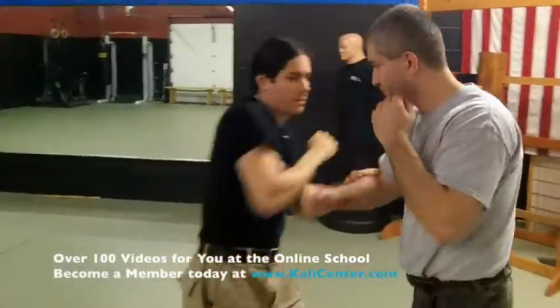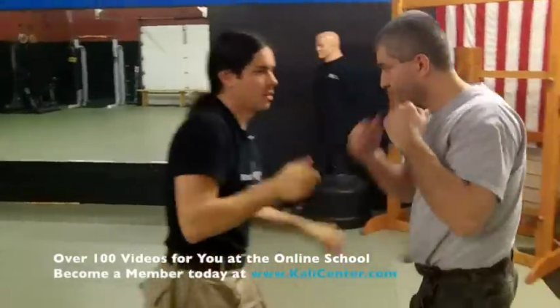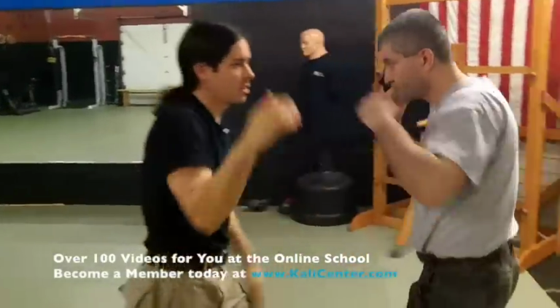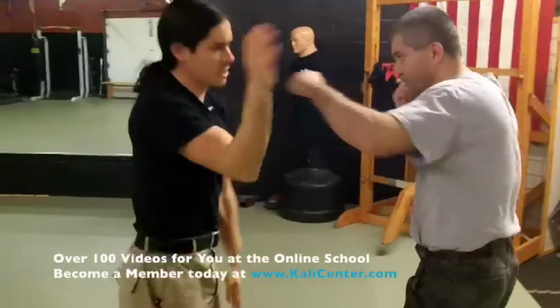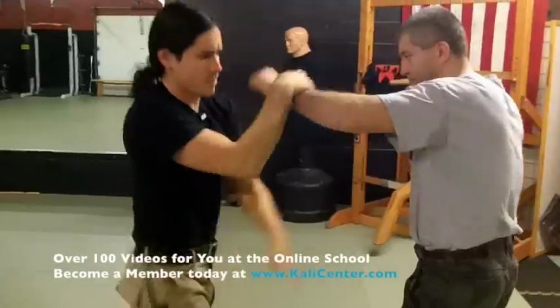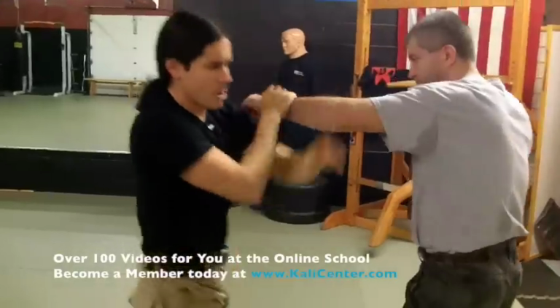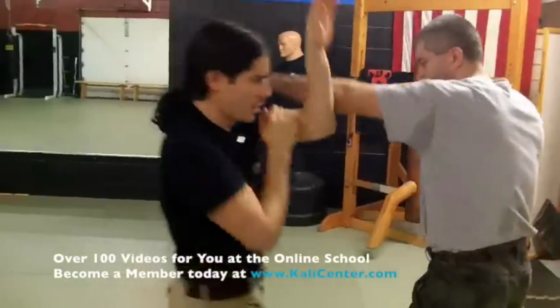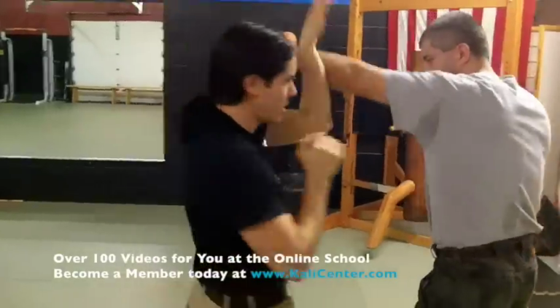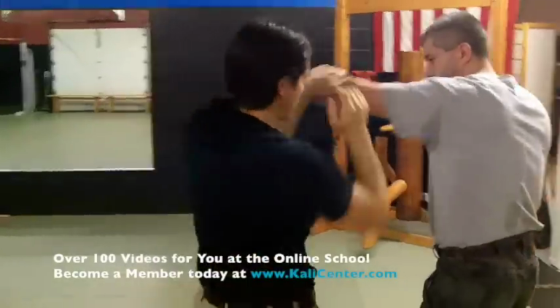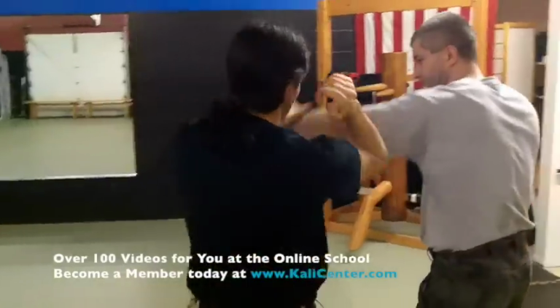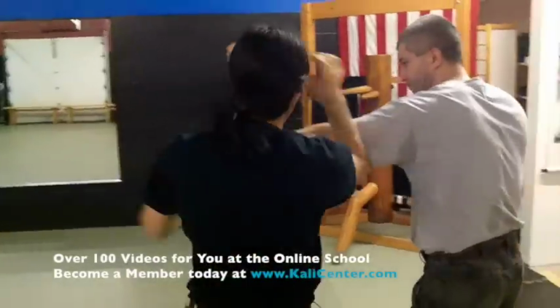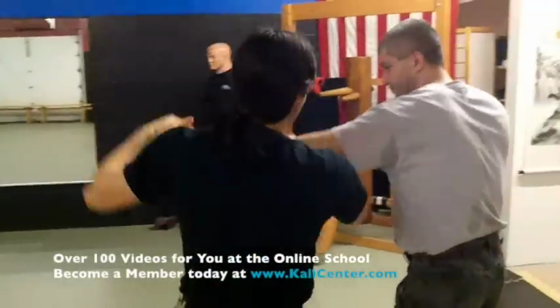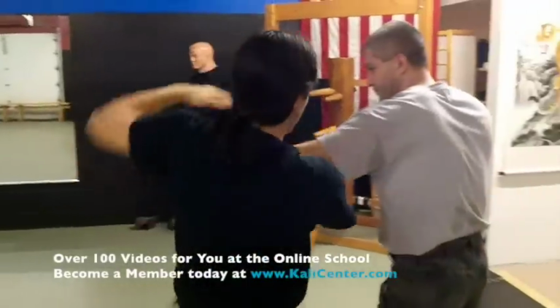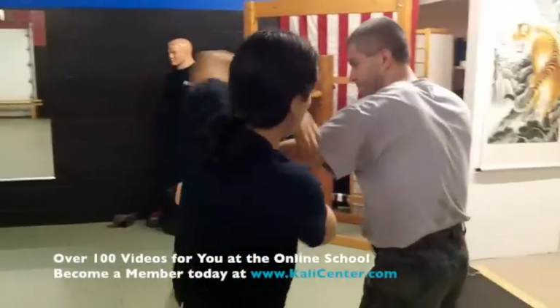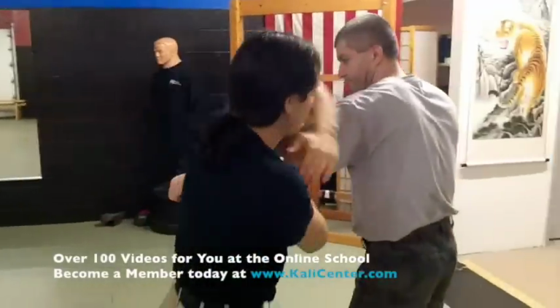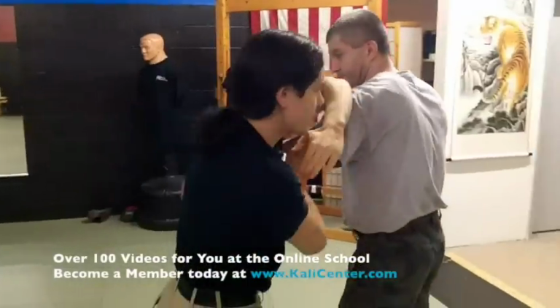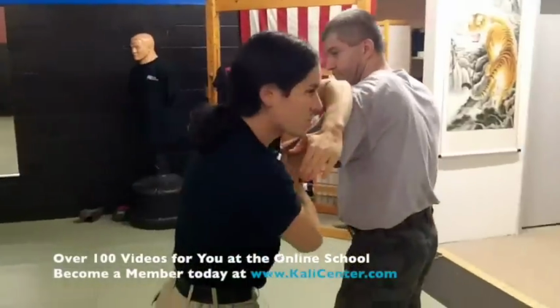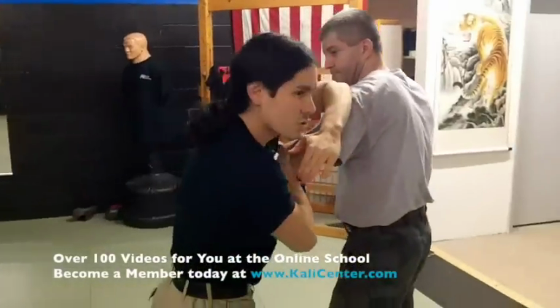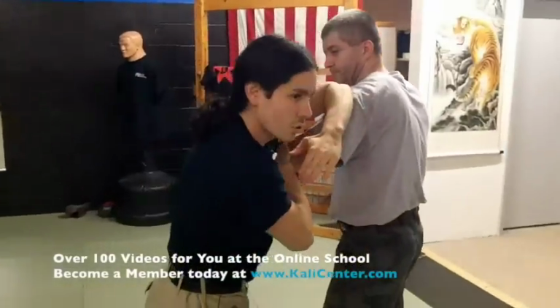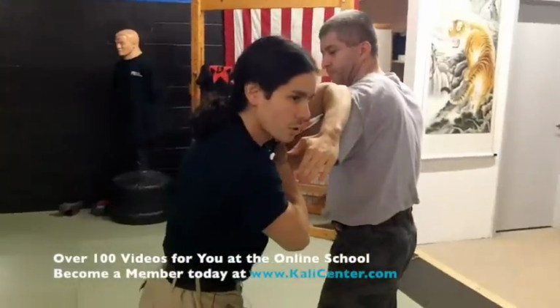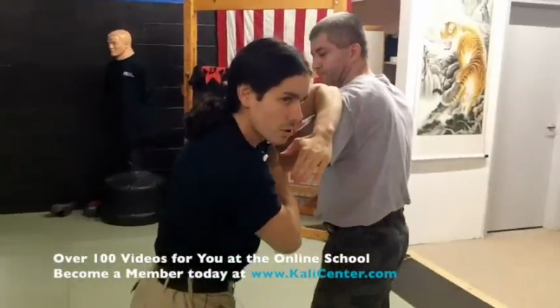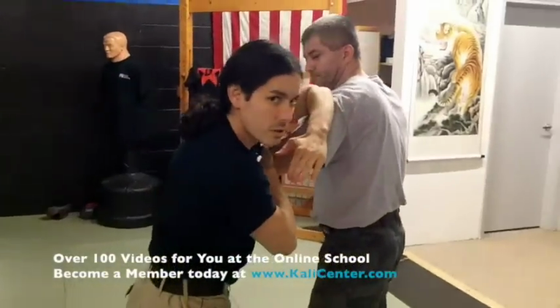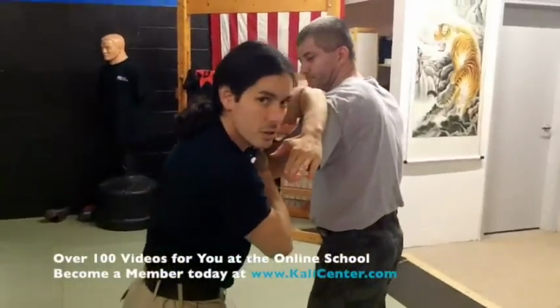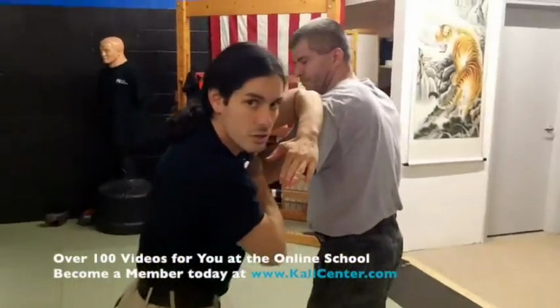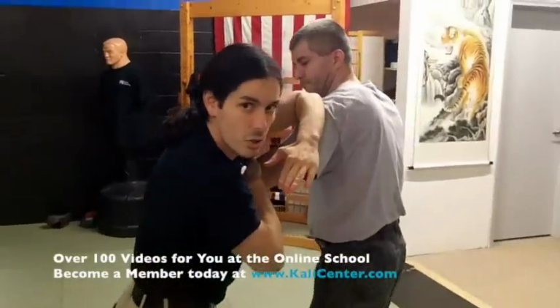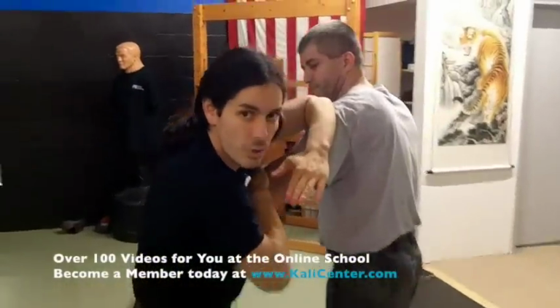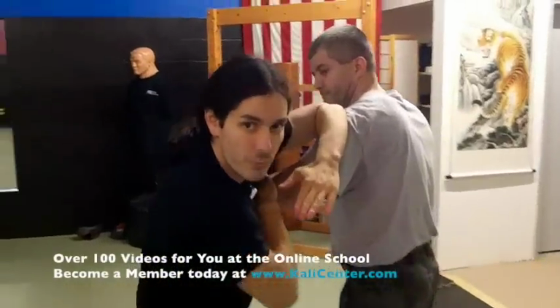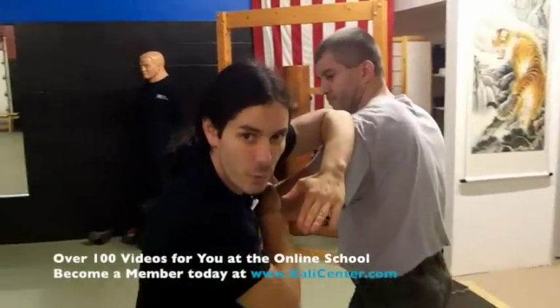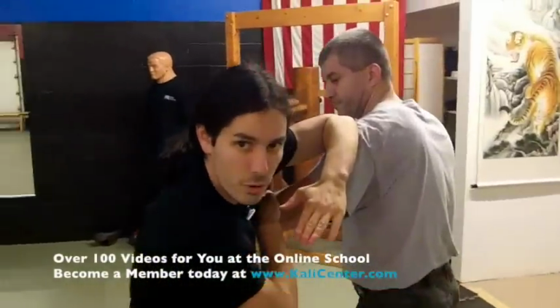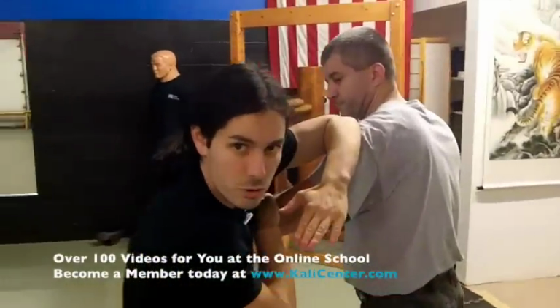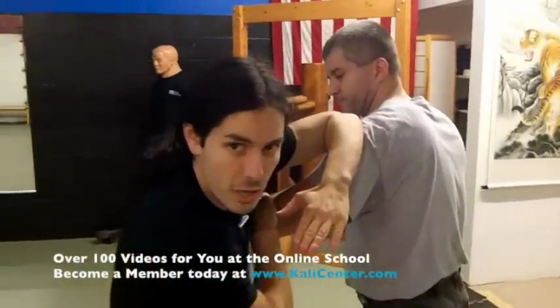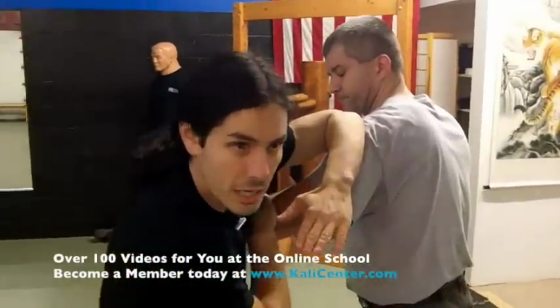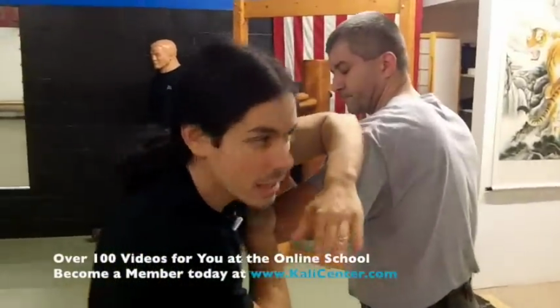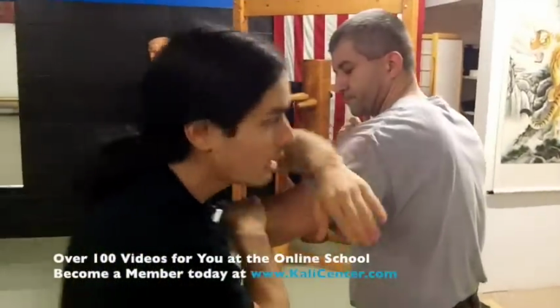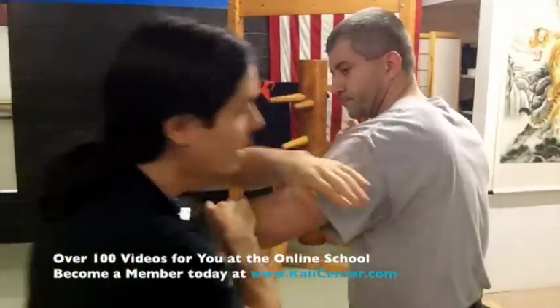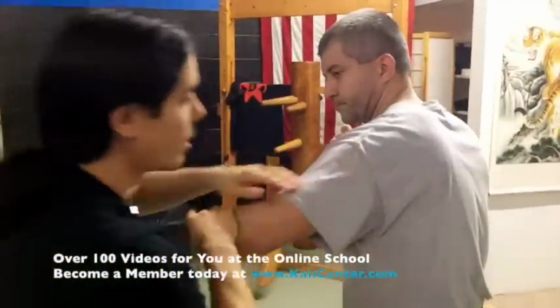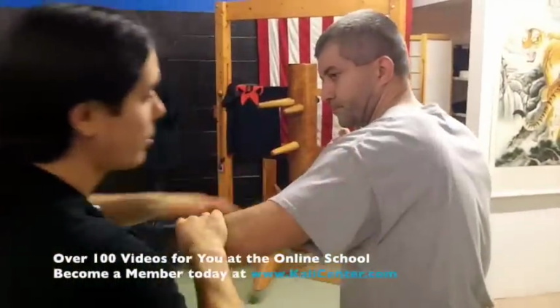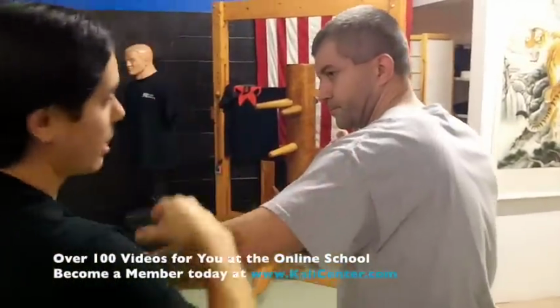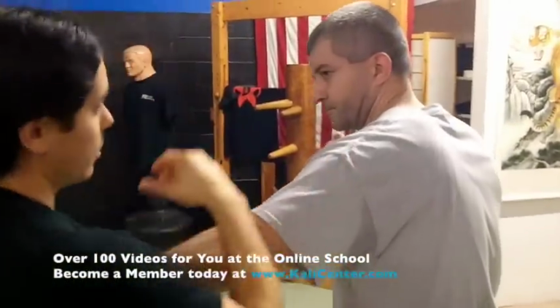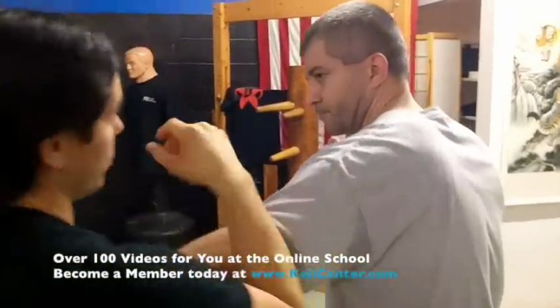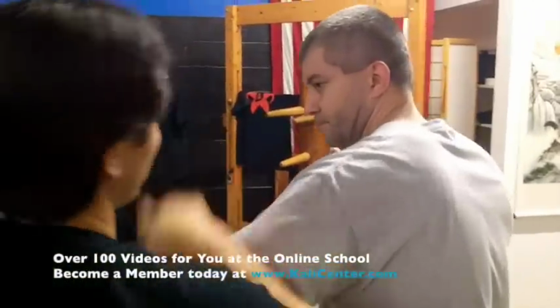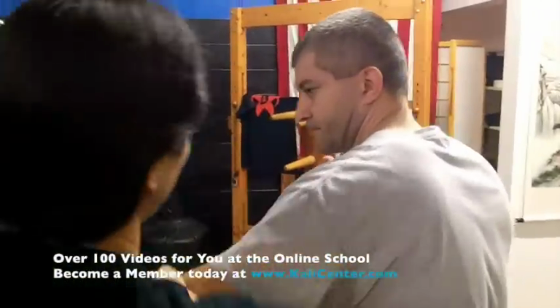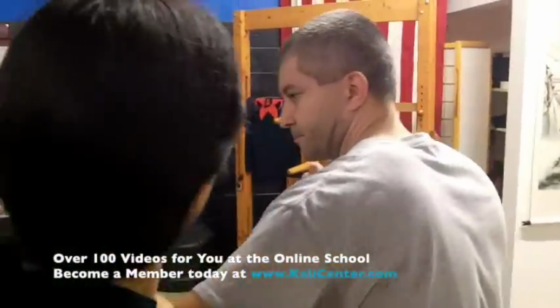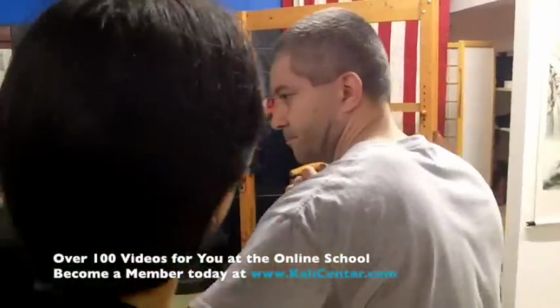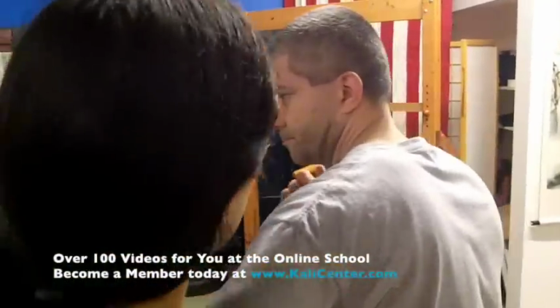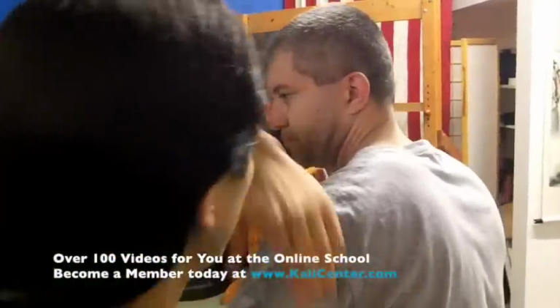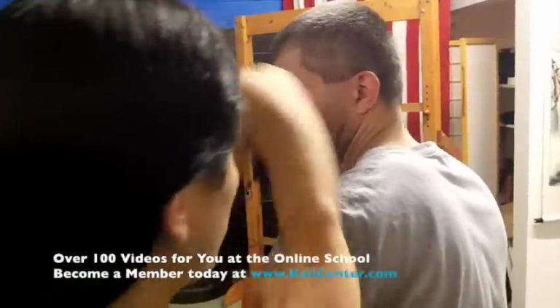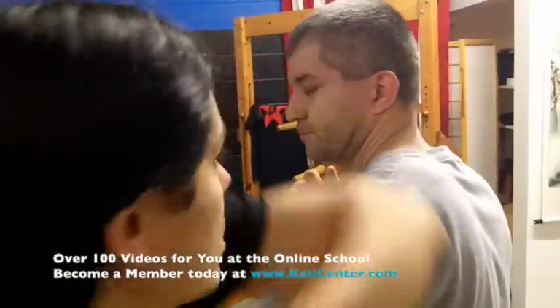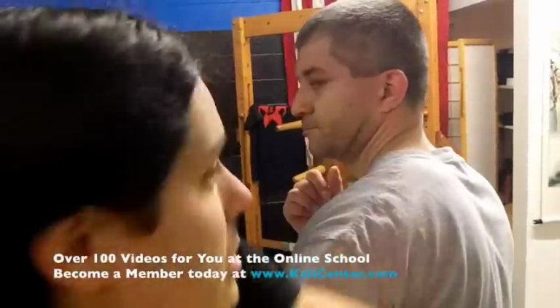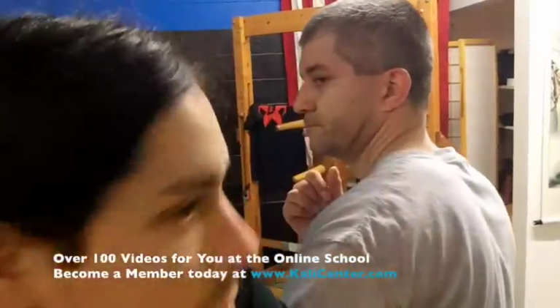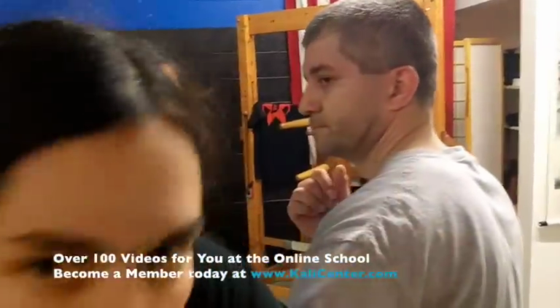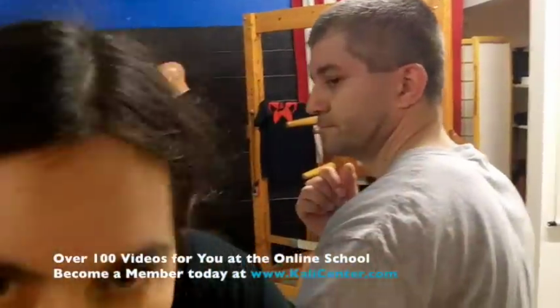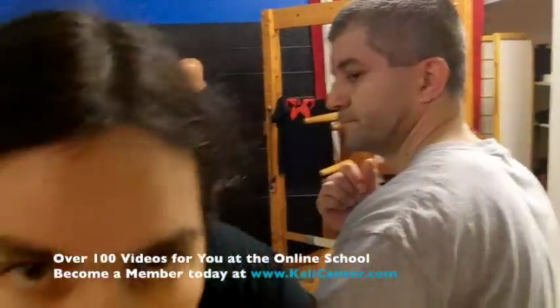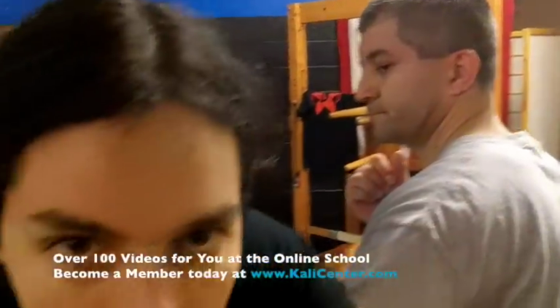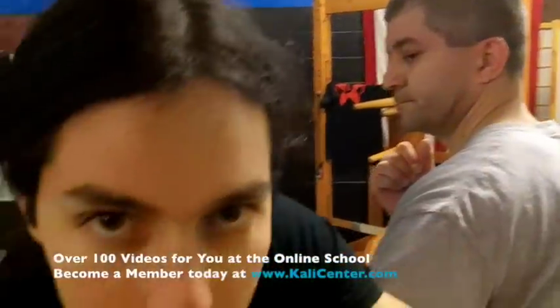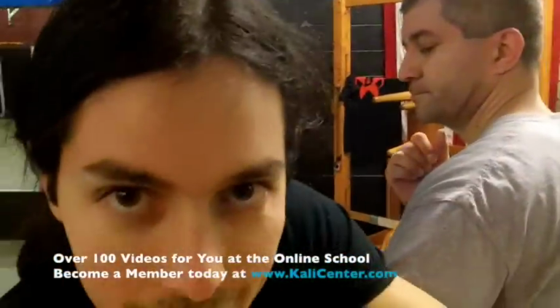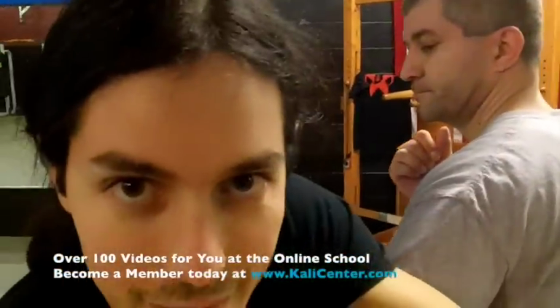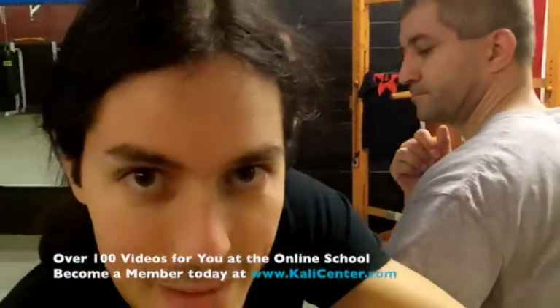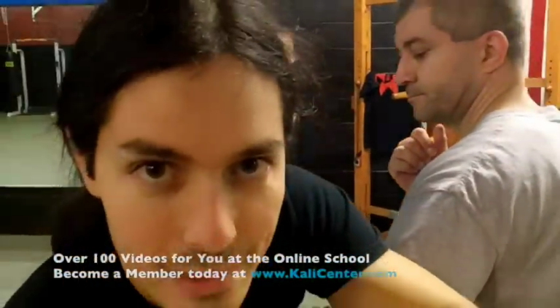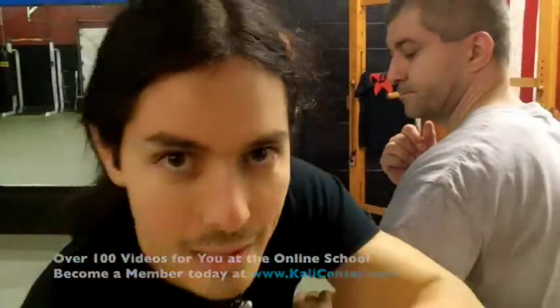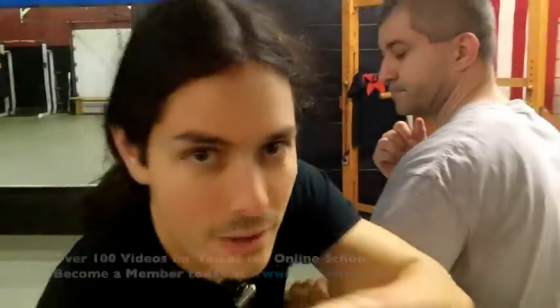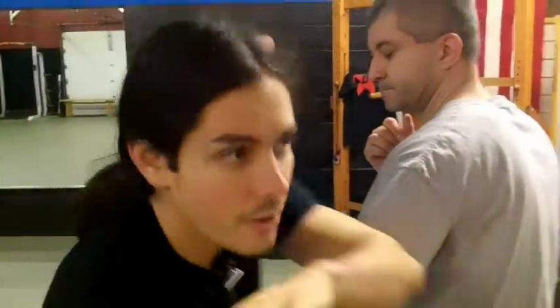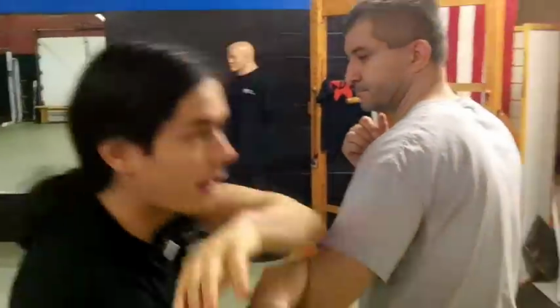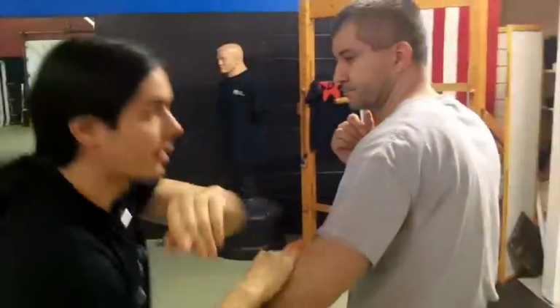Notice I'm going here for the shoulder — to the shoulder for training. But we can also go to the head later on.